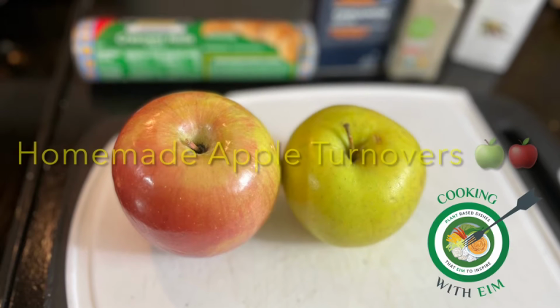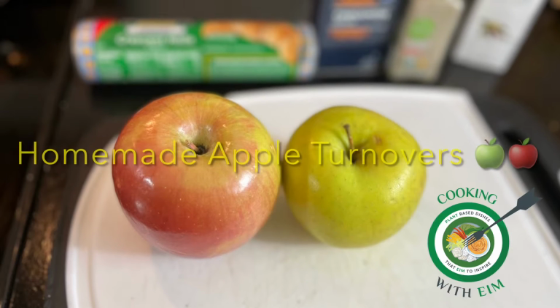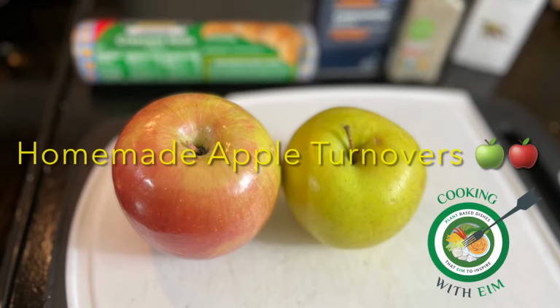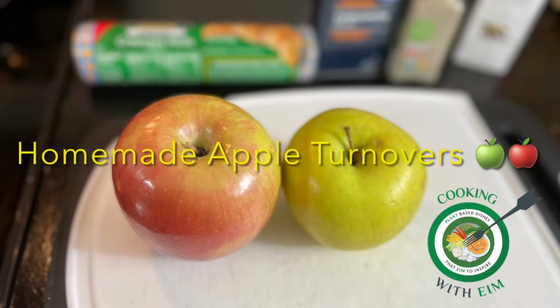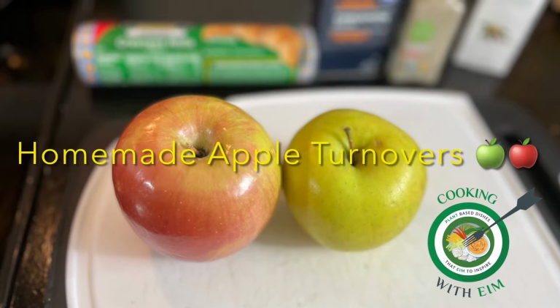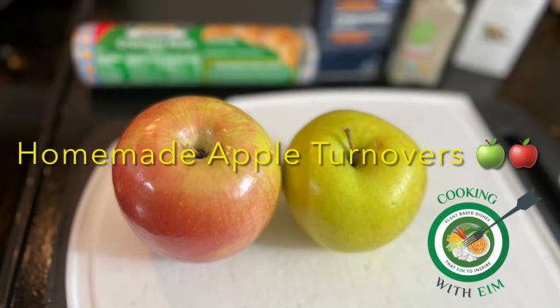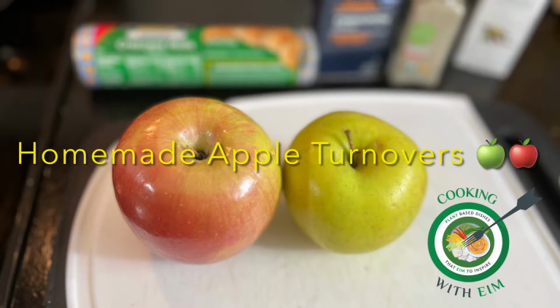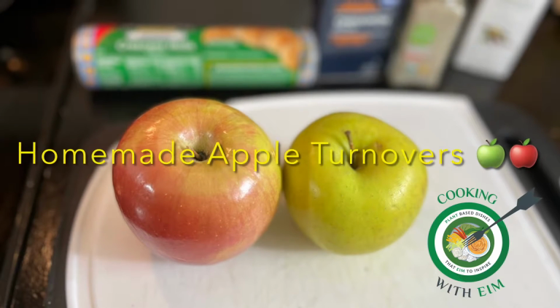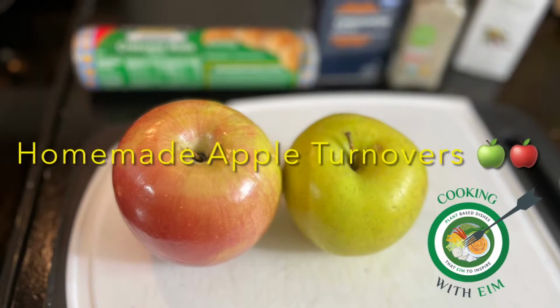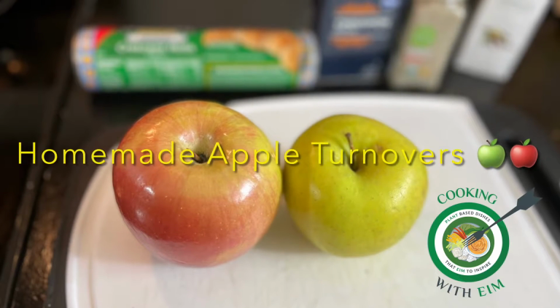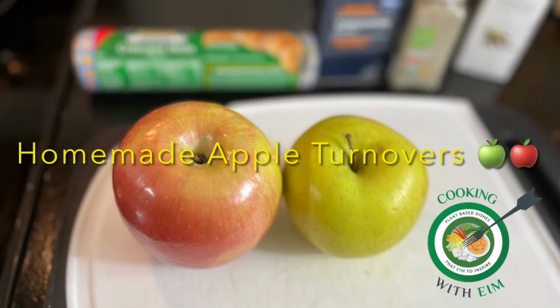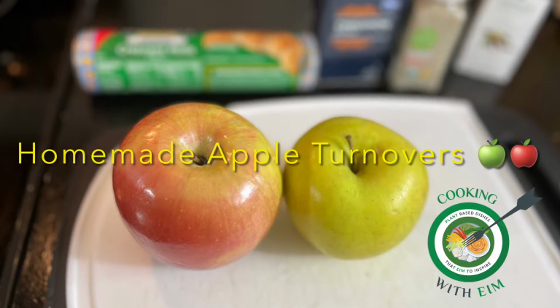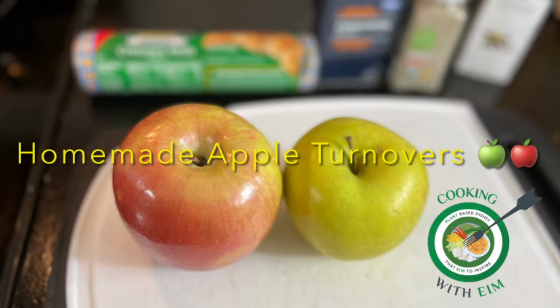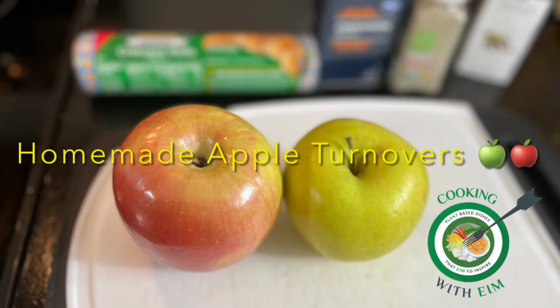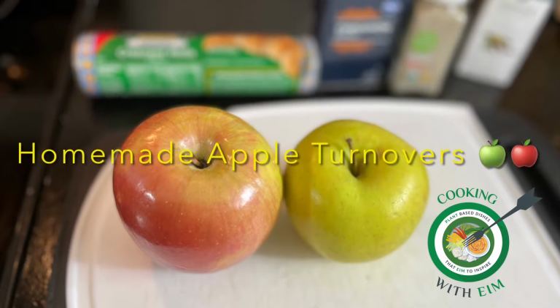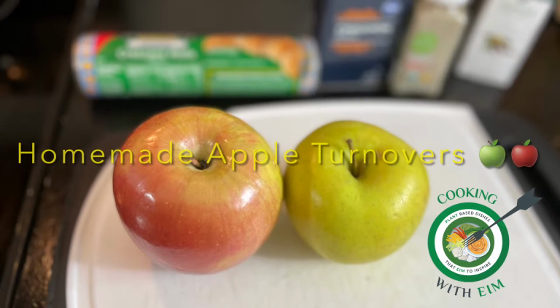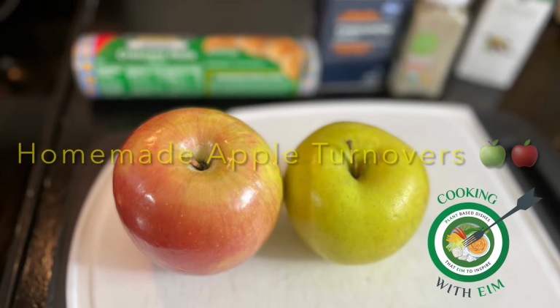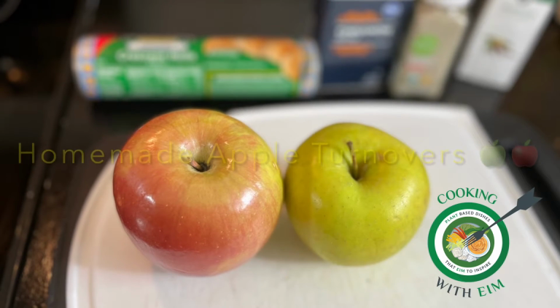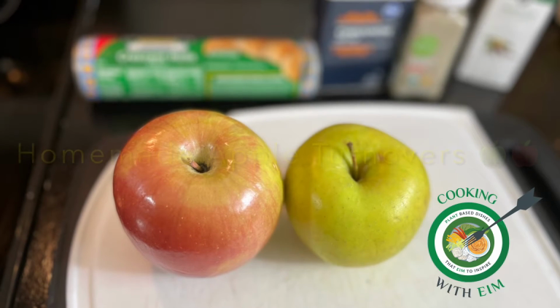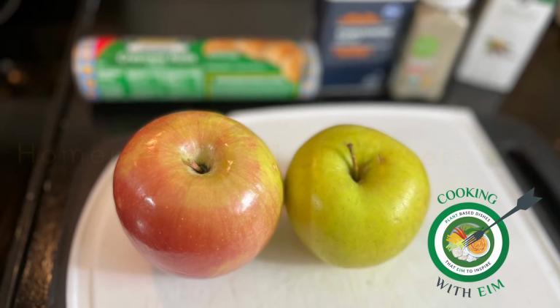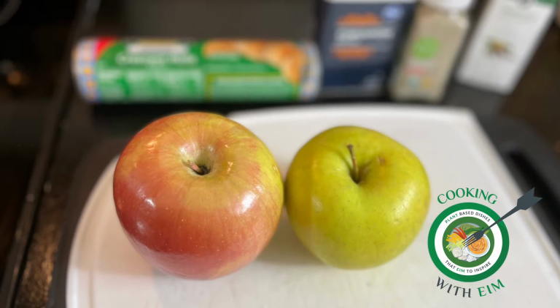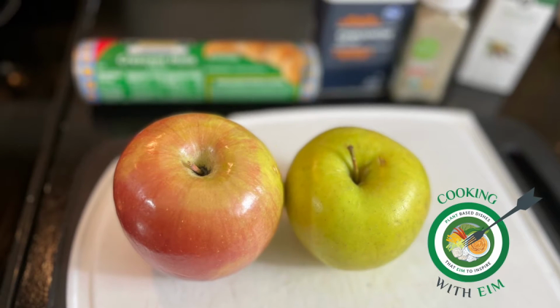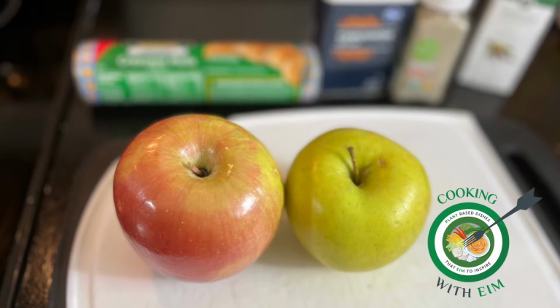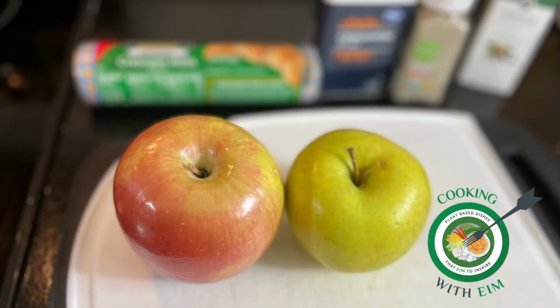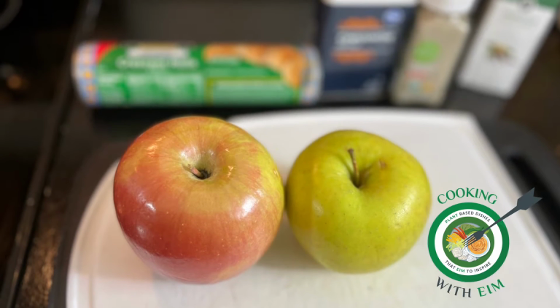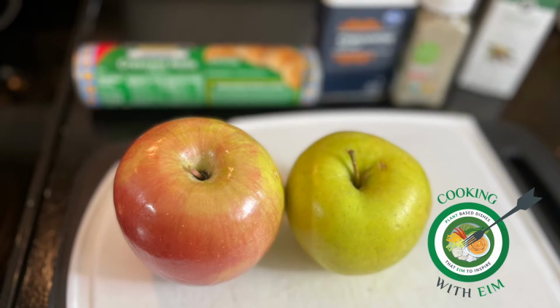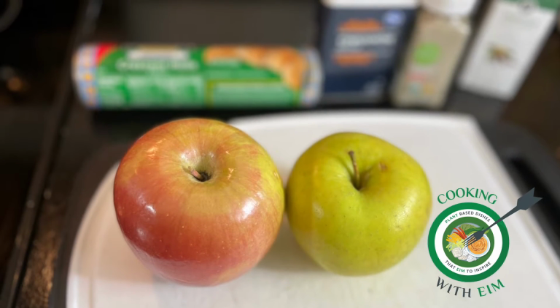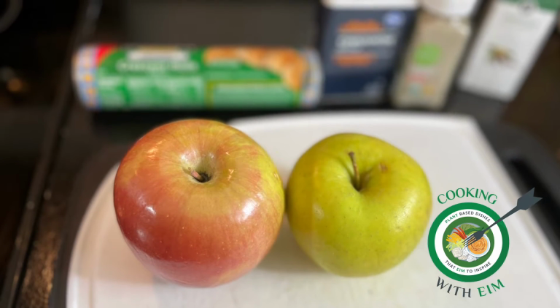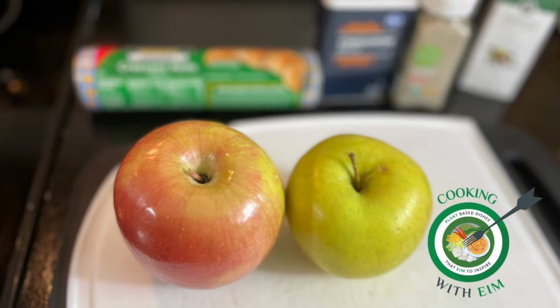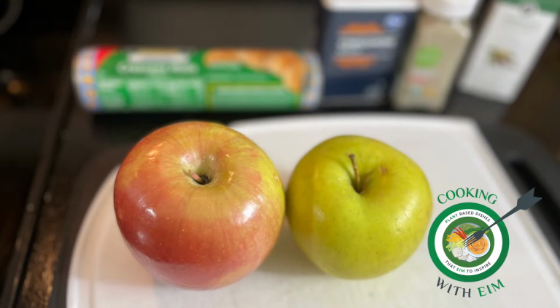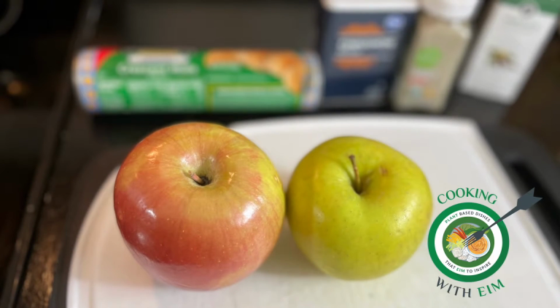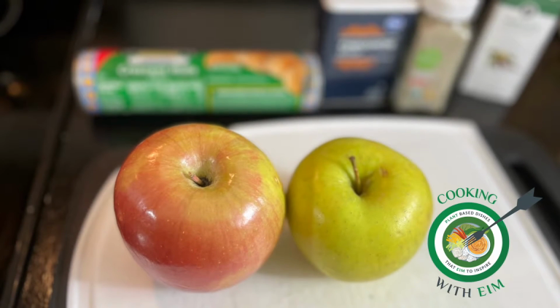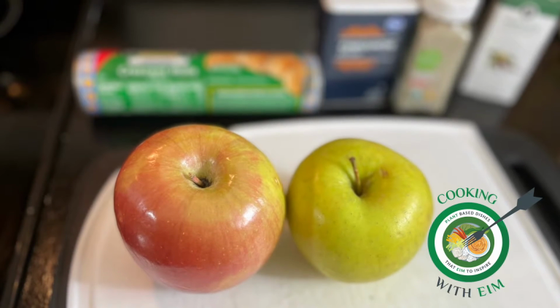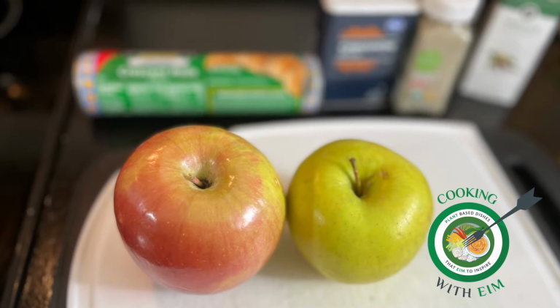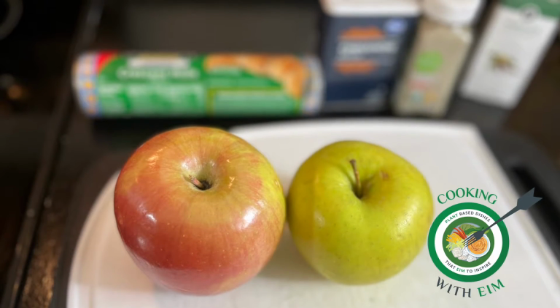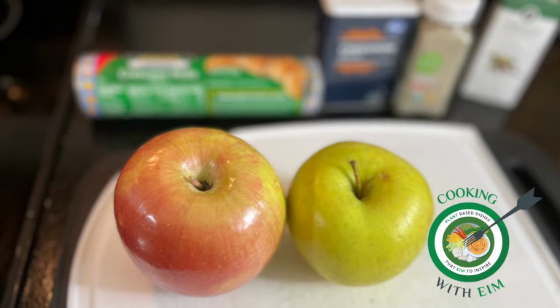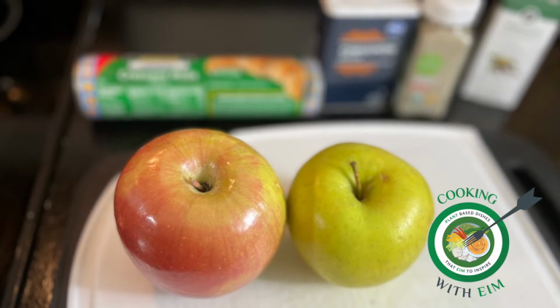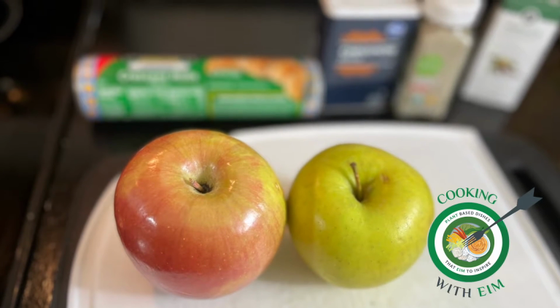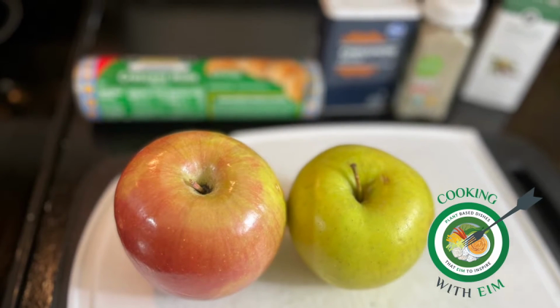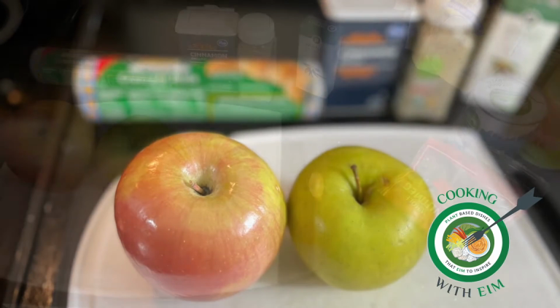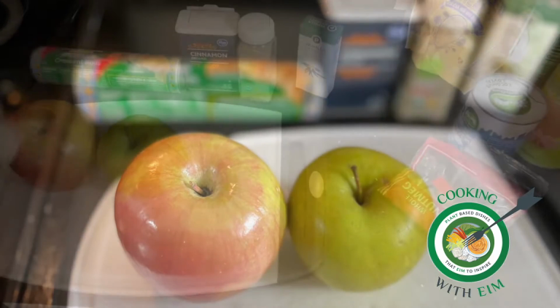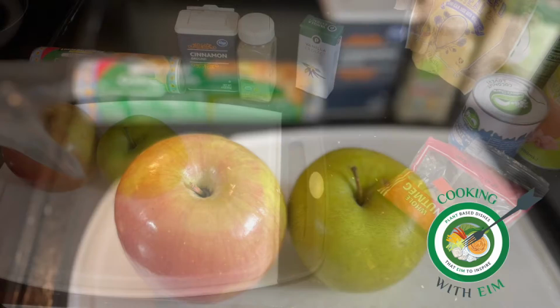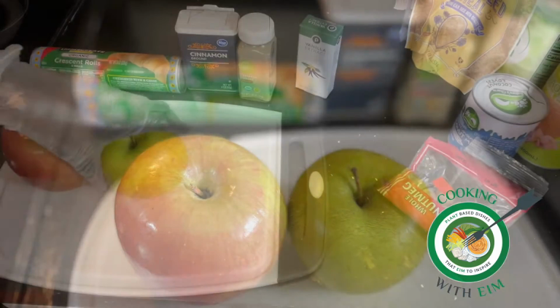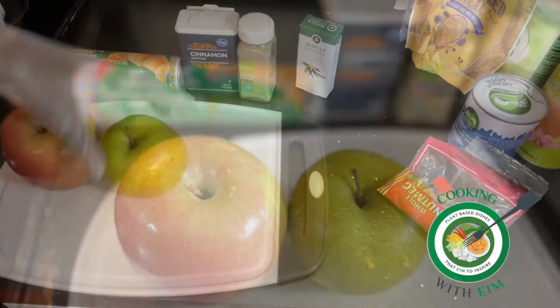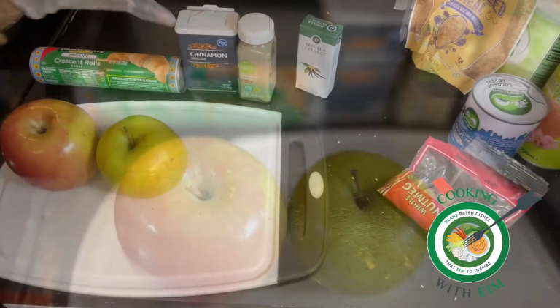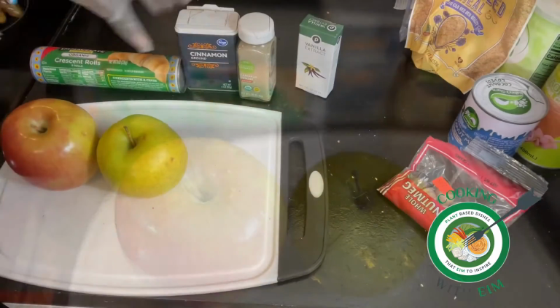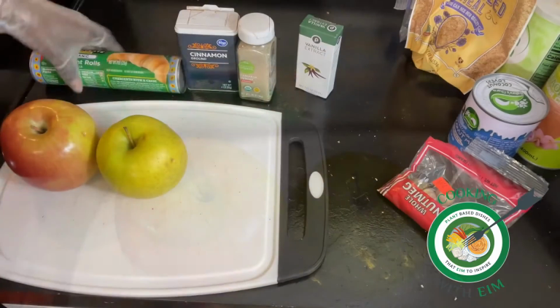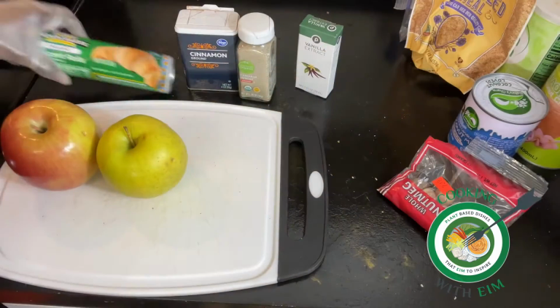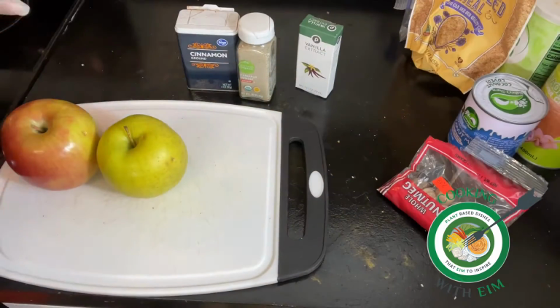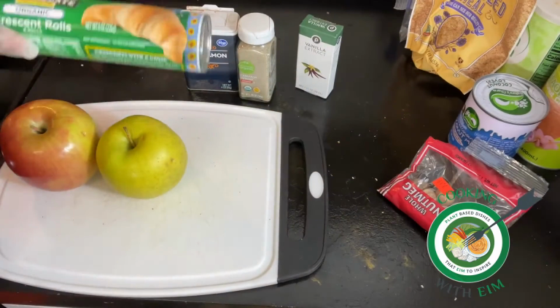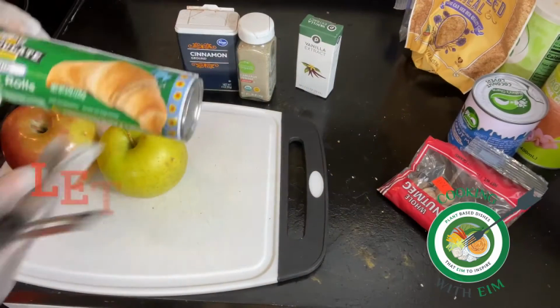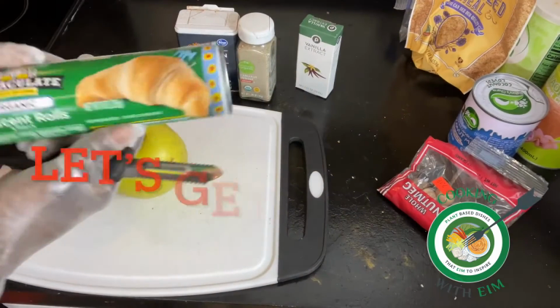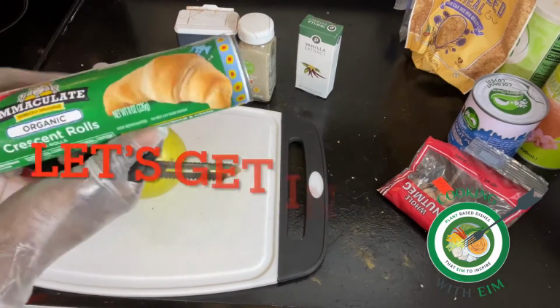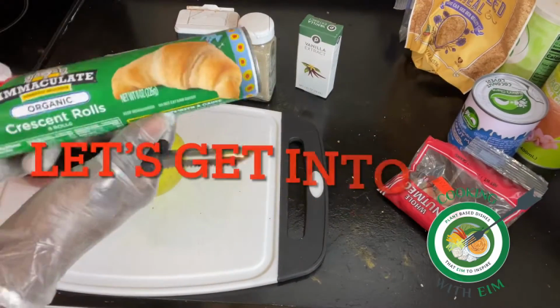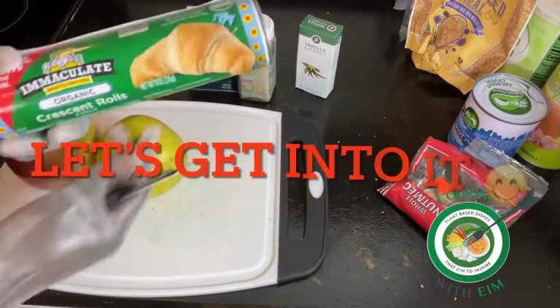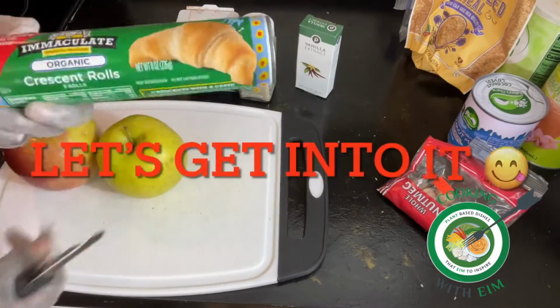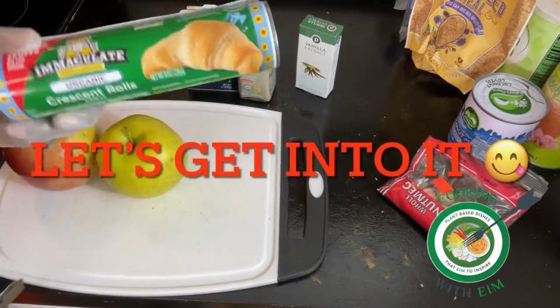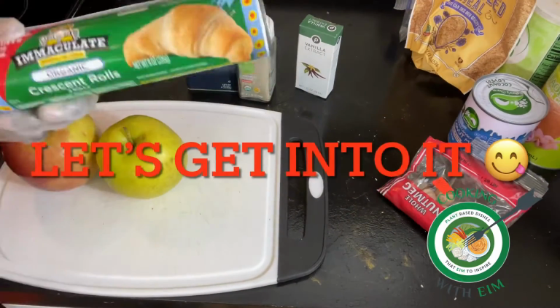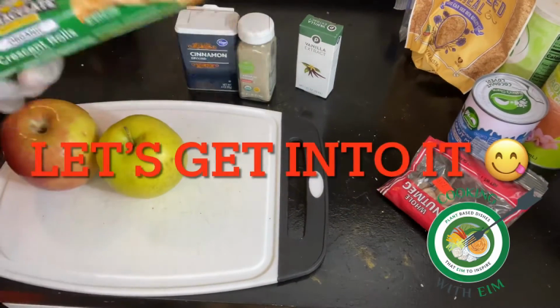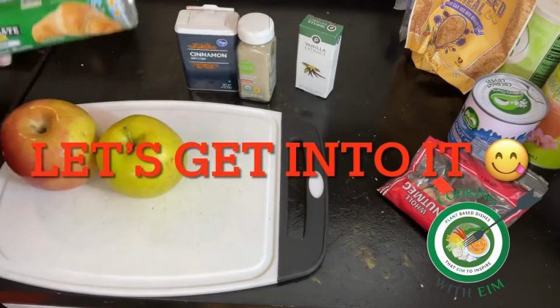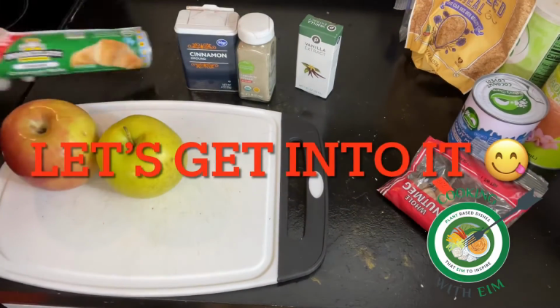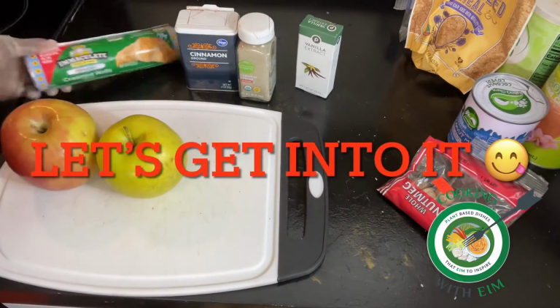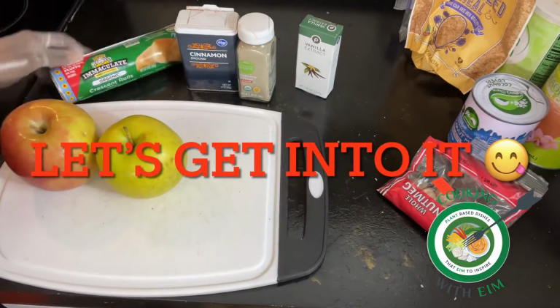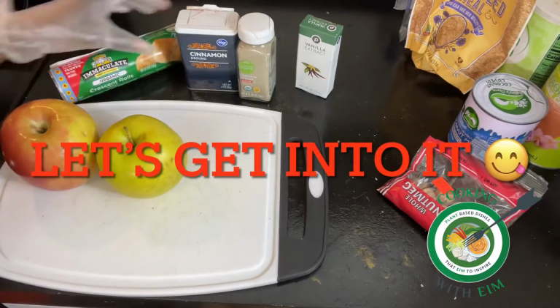Peace and love! It's your favorite Chef Amy, and I'm back showing y'all how to make apple turnovers.